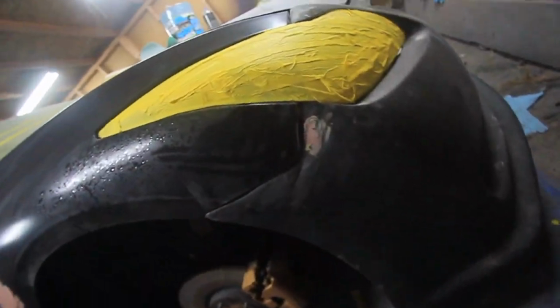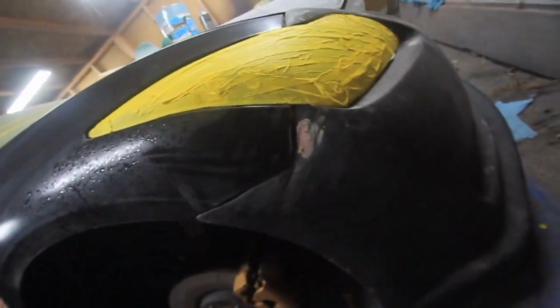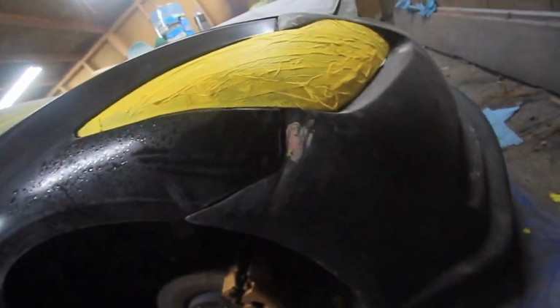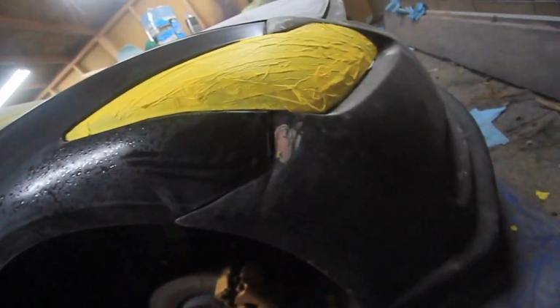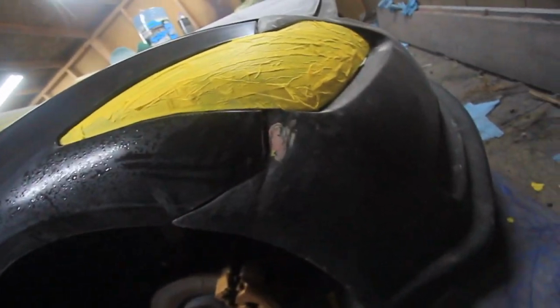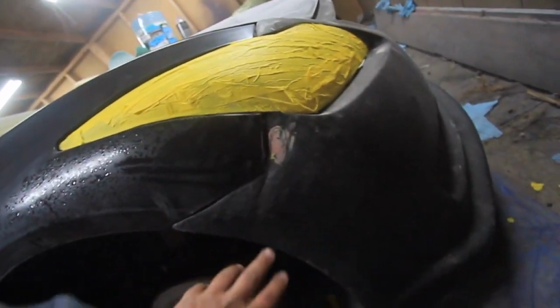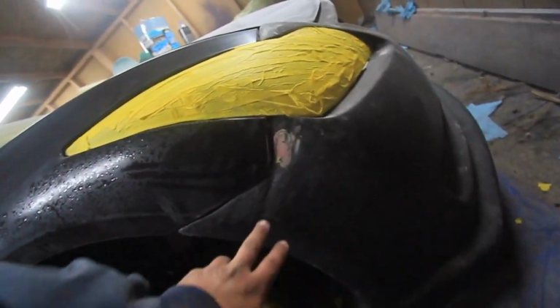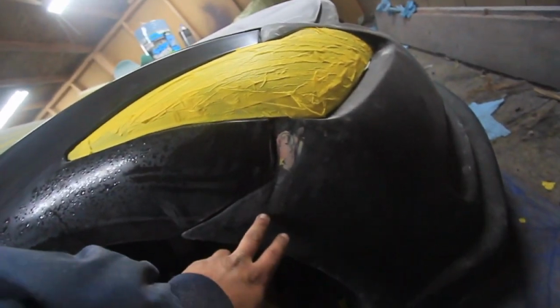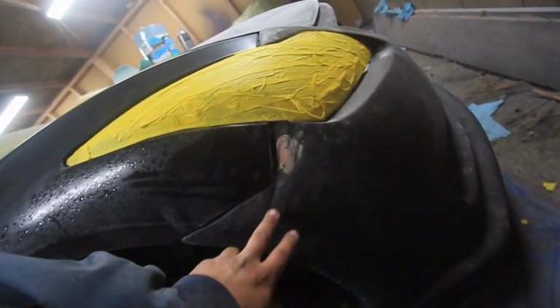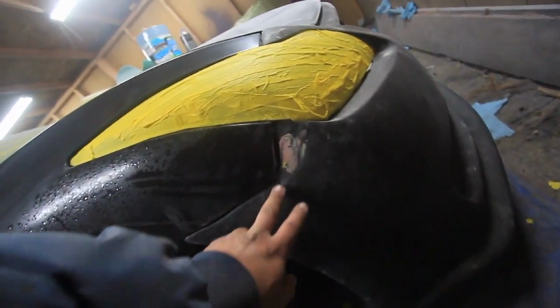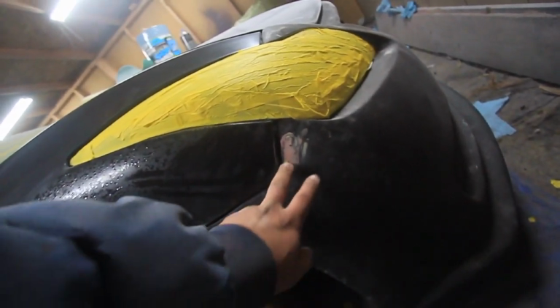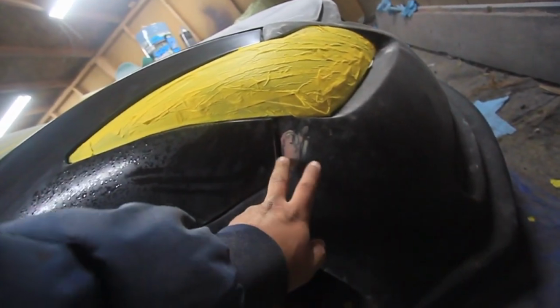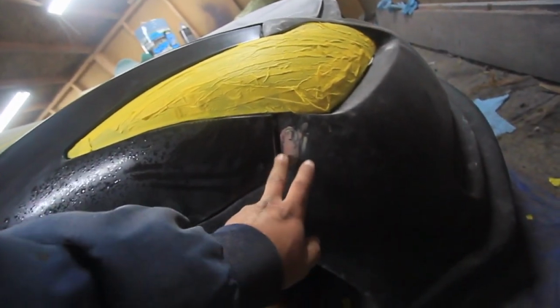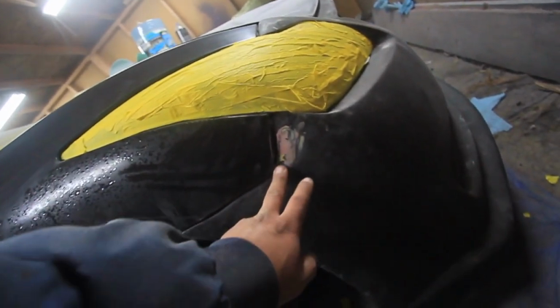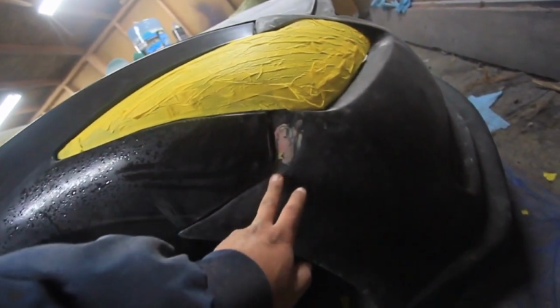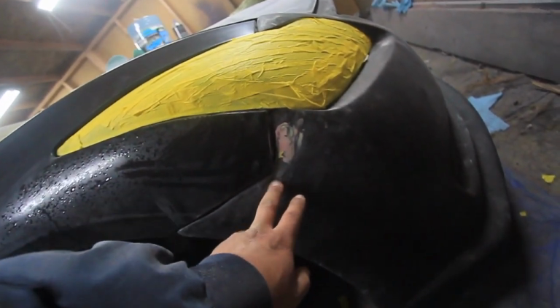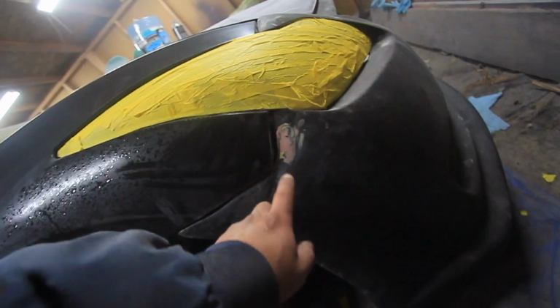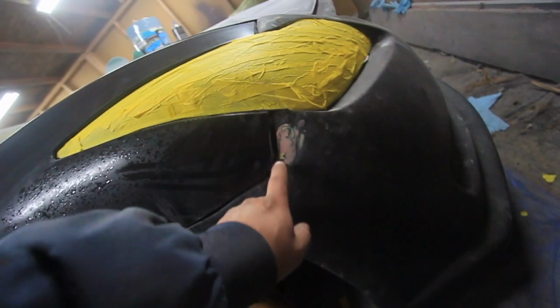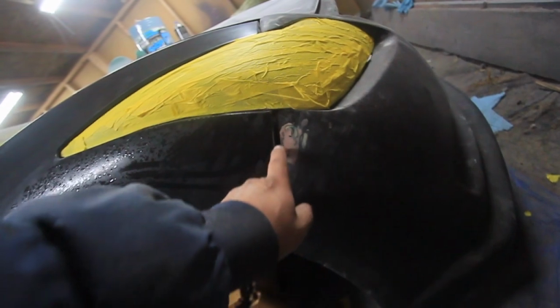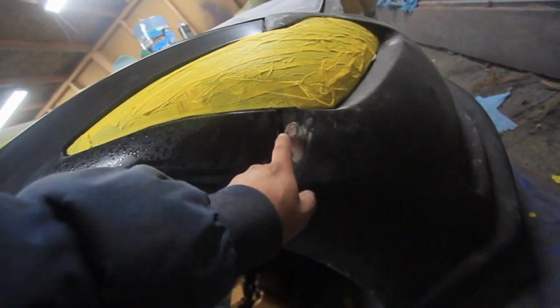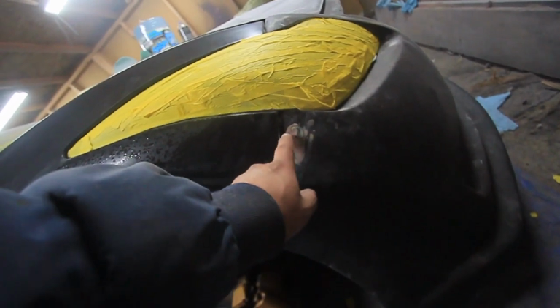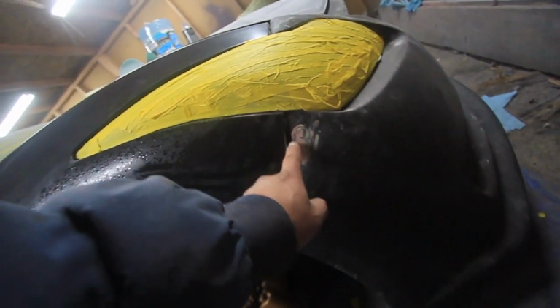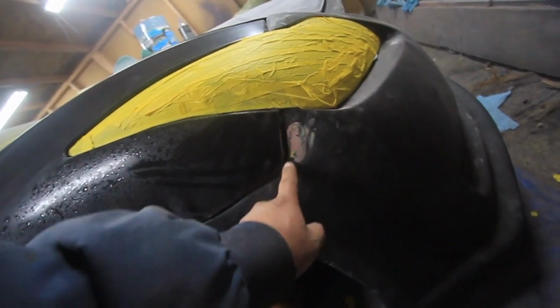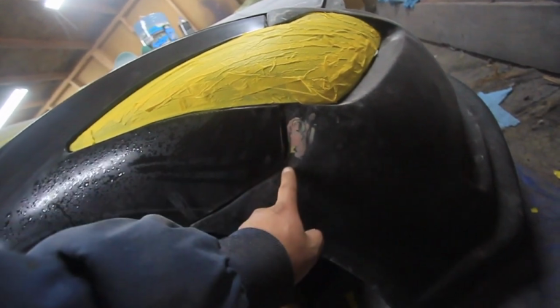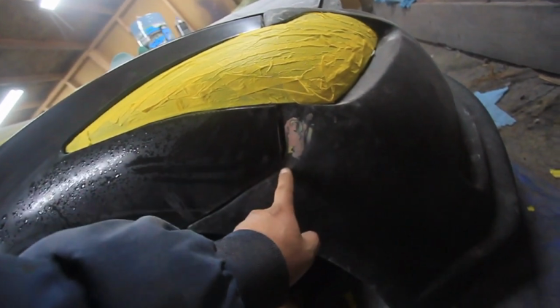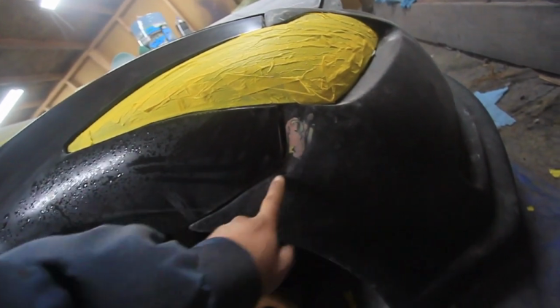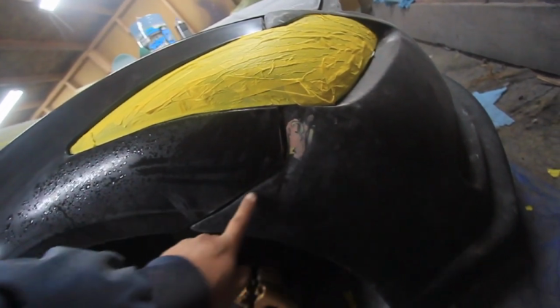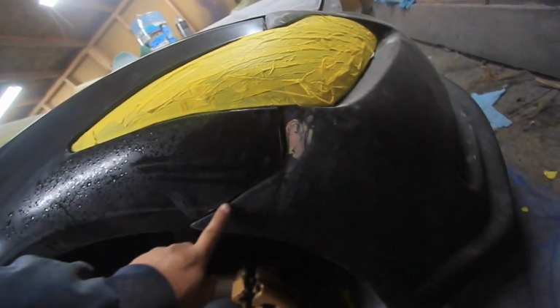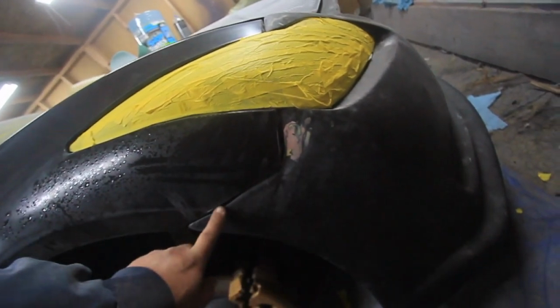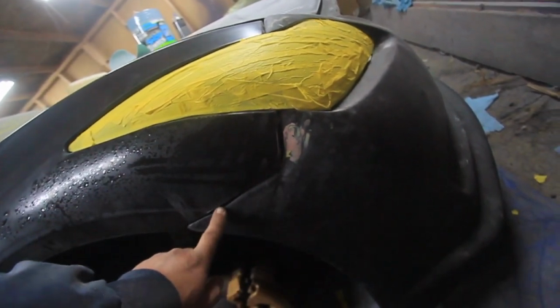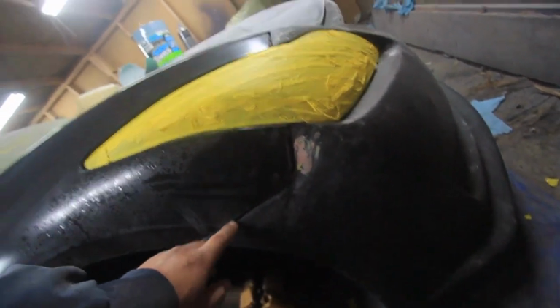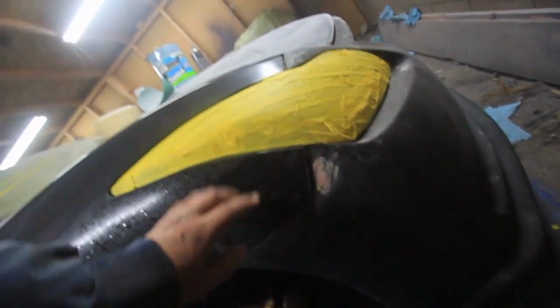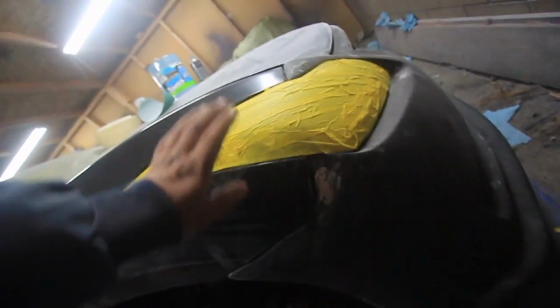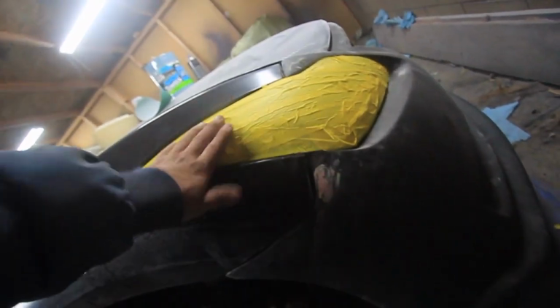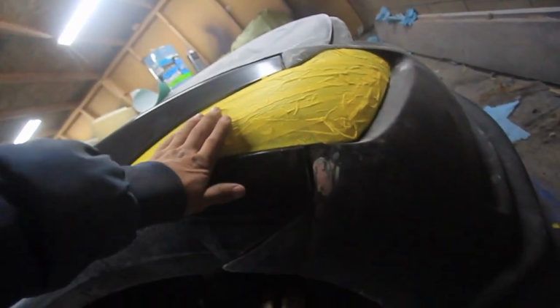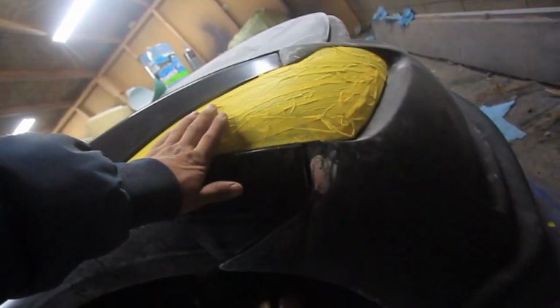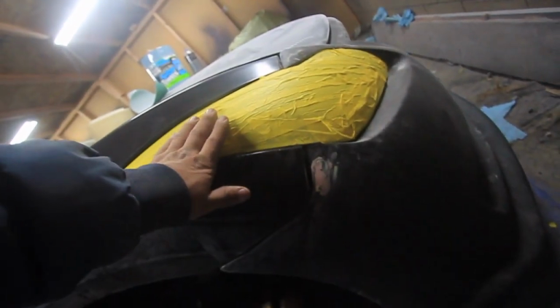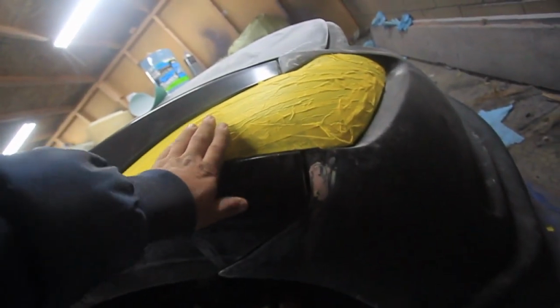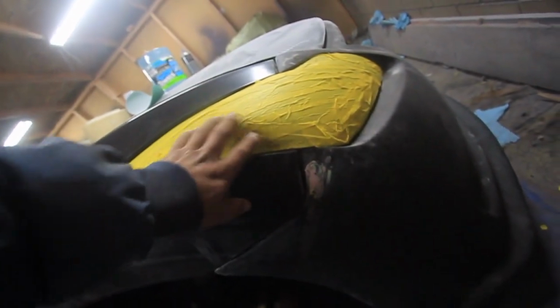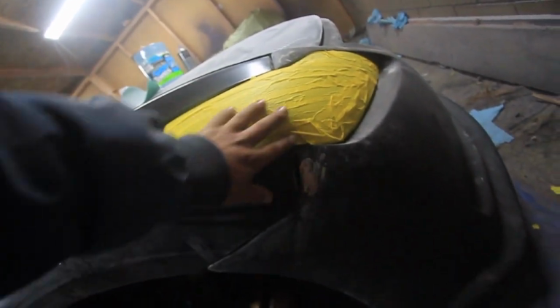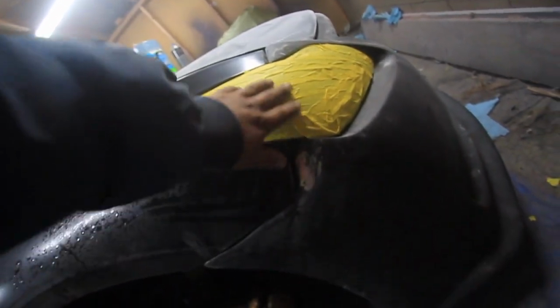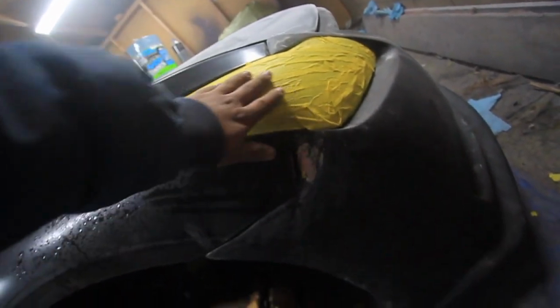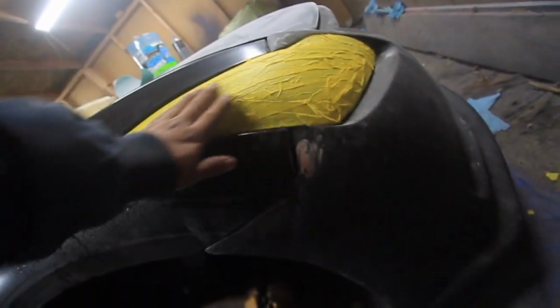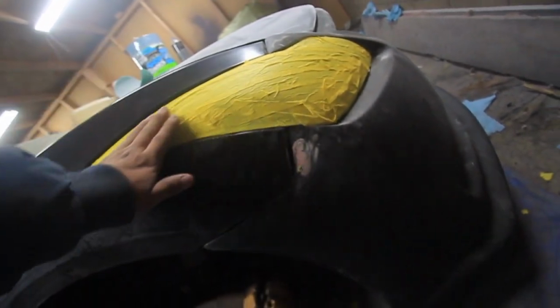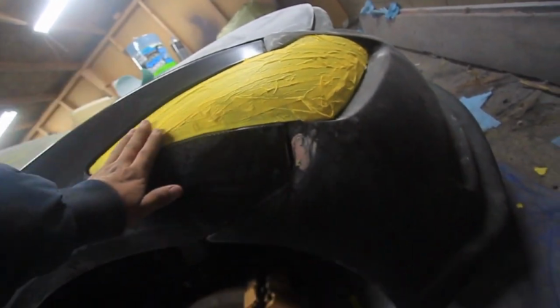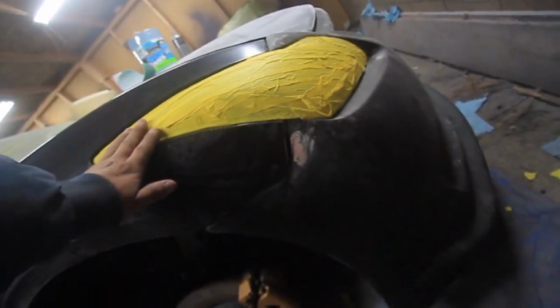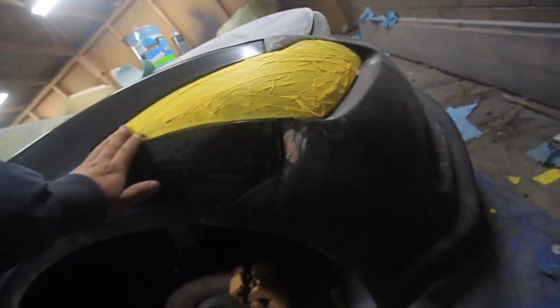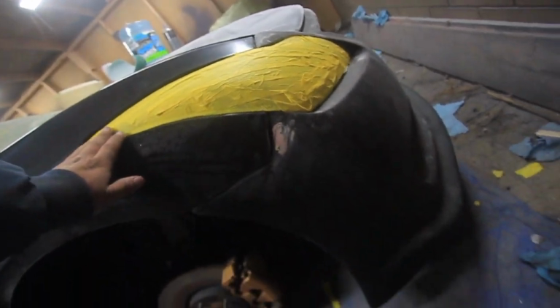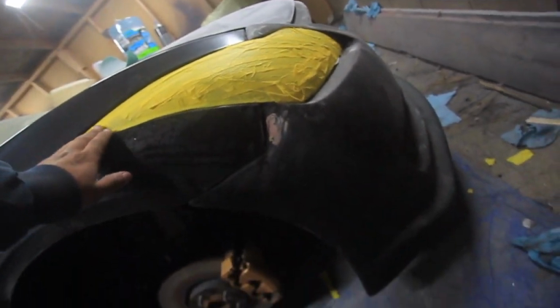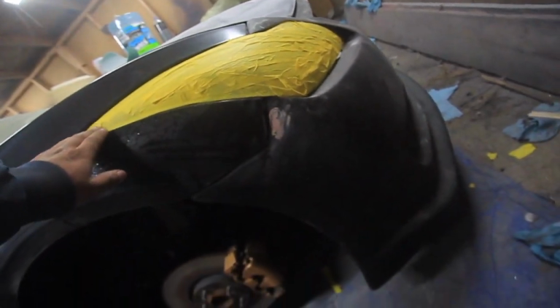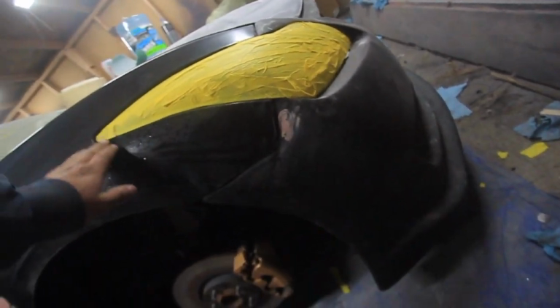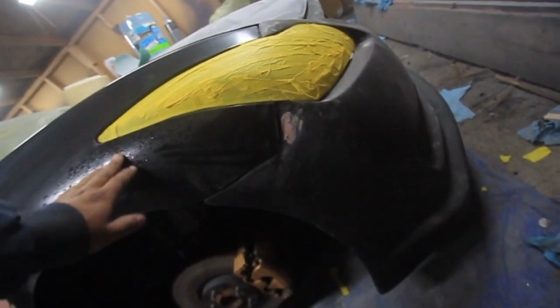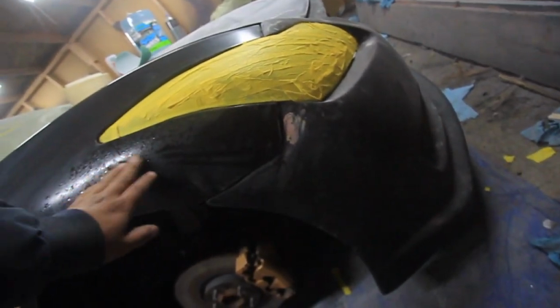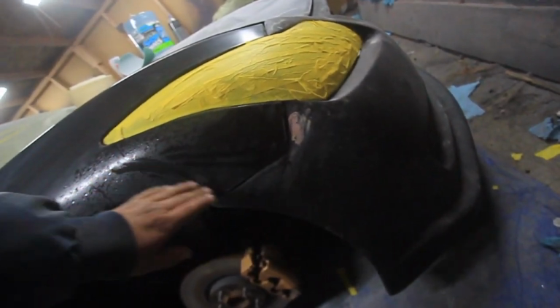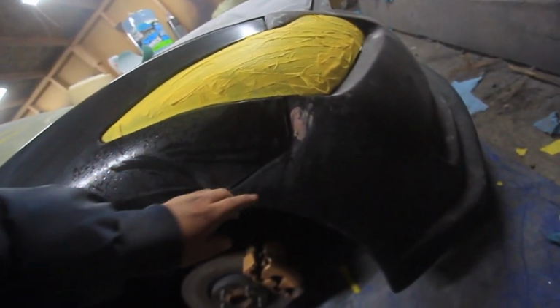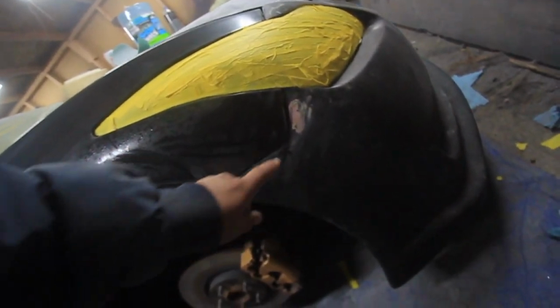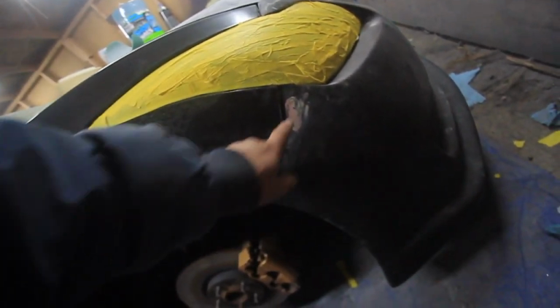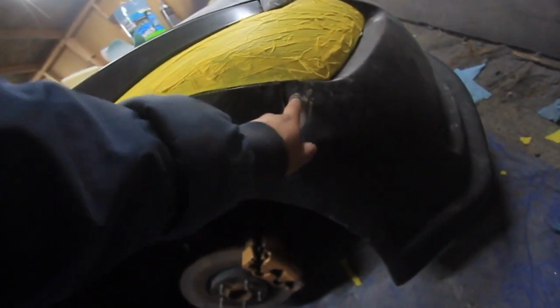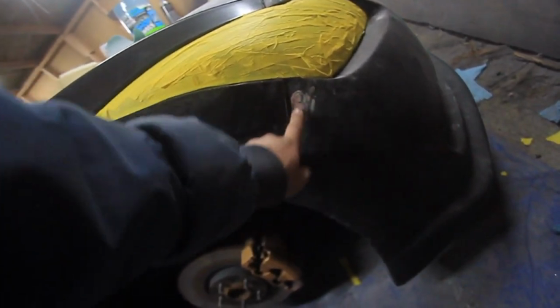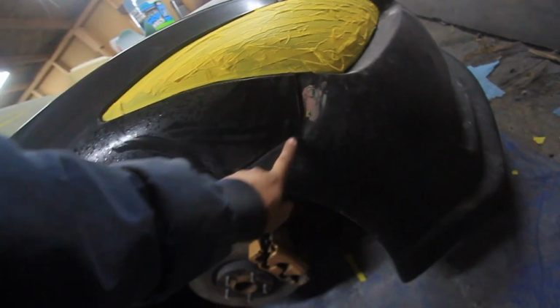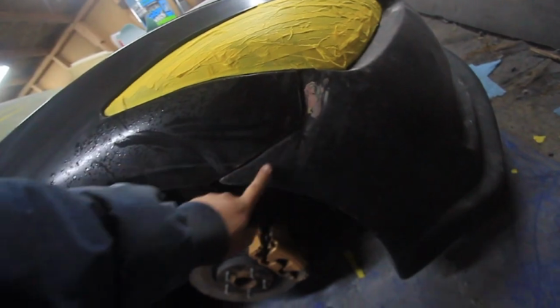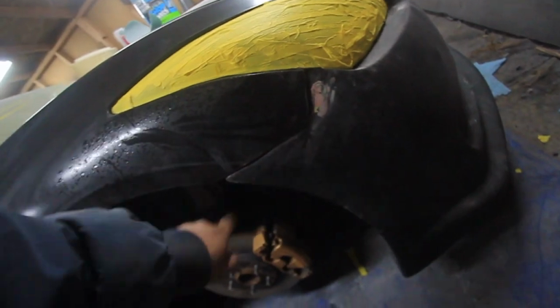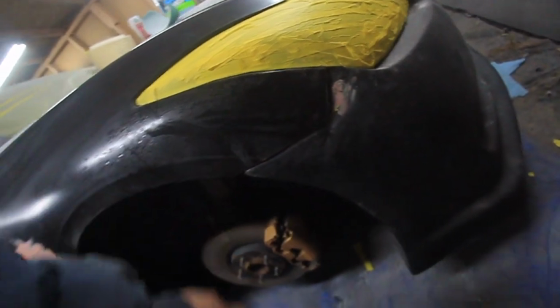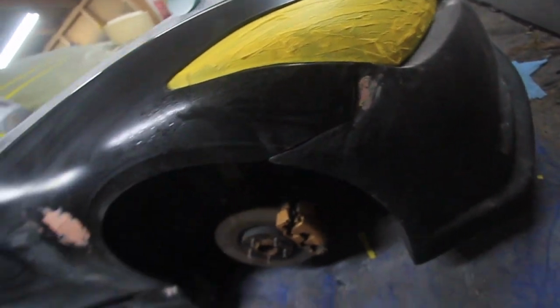Trying to get the bumpers fitted as best as possible too, but there's a gap here. The reason for the tape is so I won't scratch anything, but that's as best as I could get it taped up.